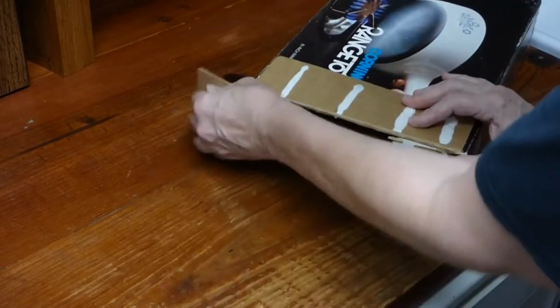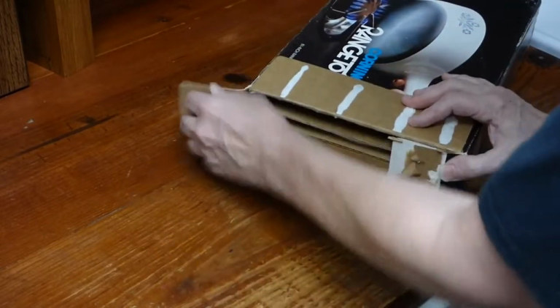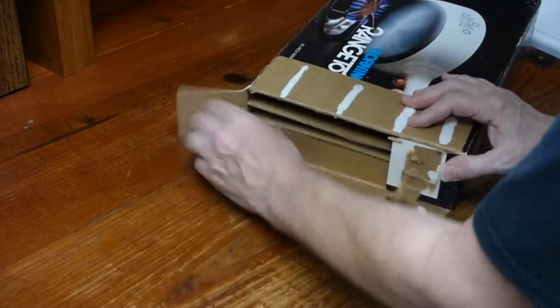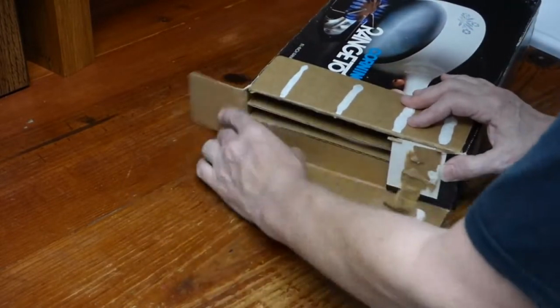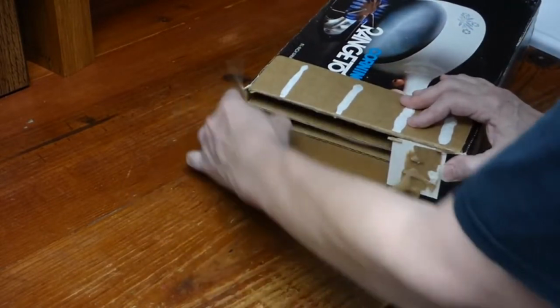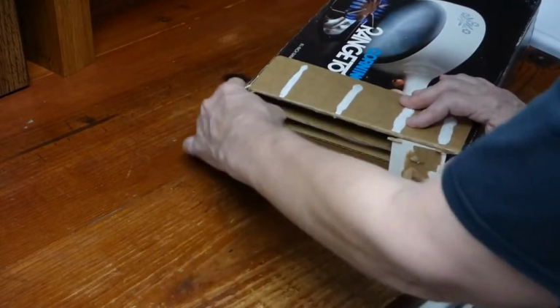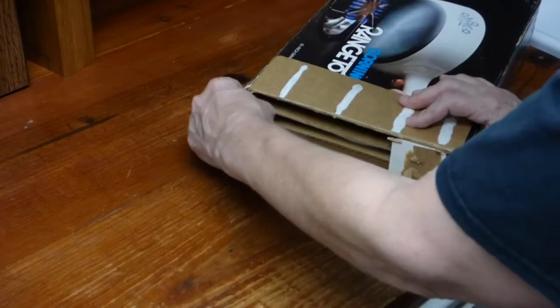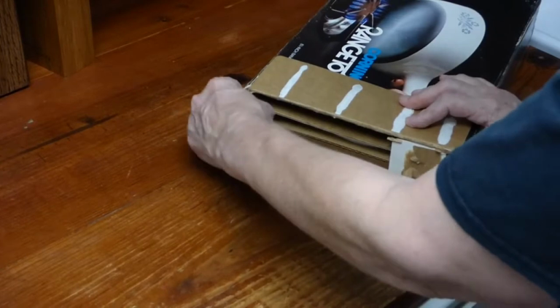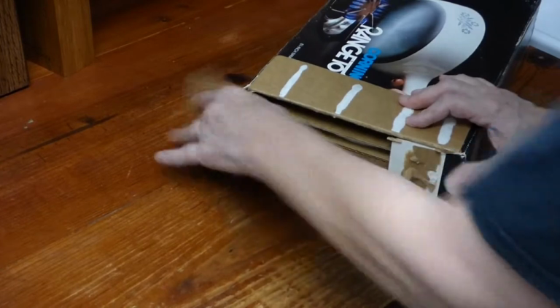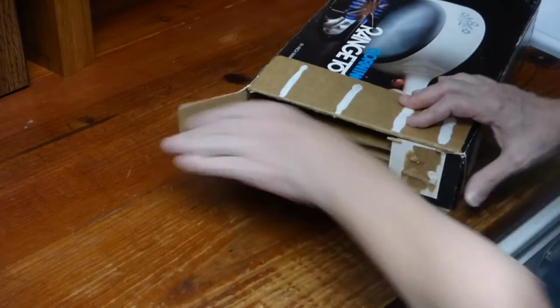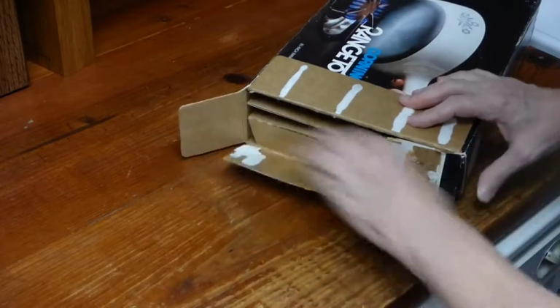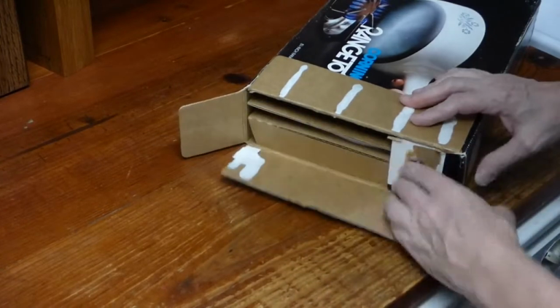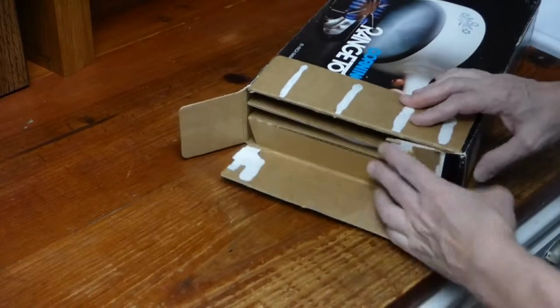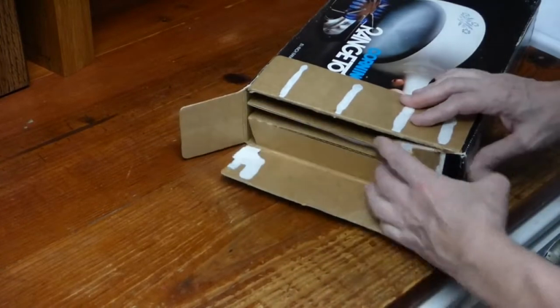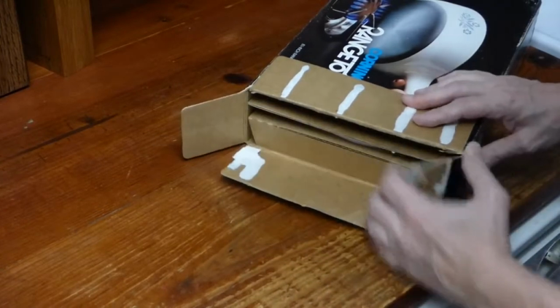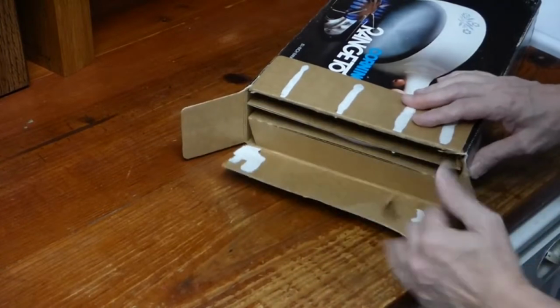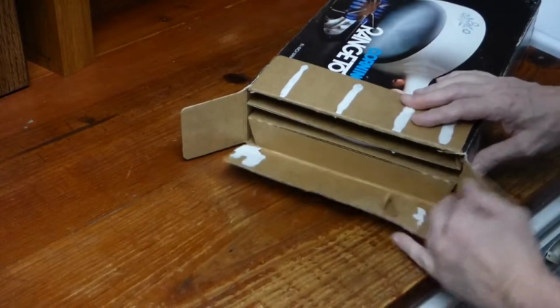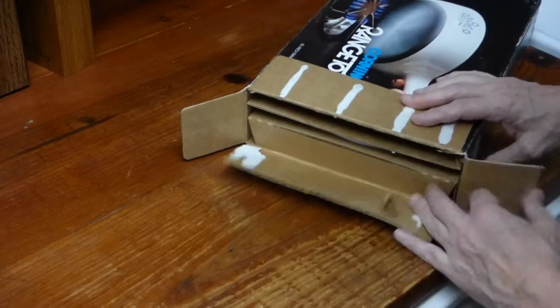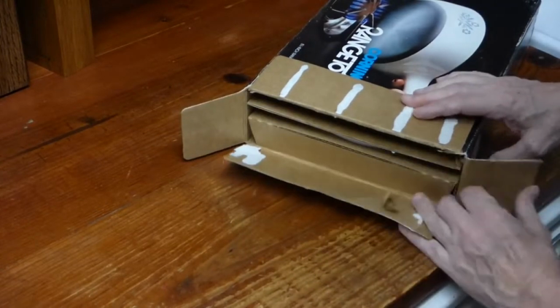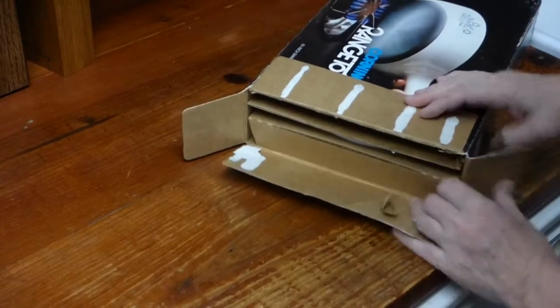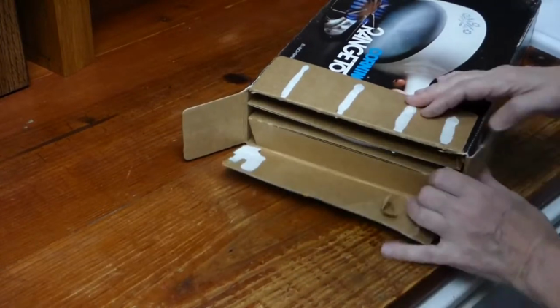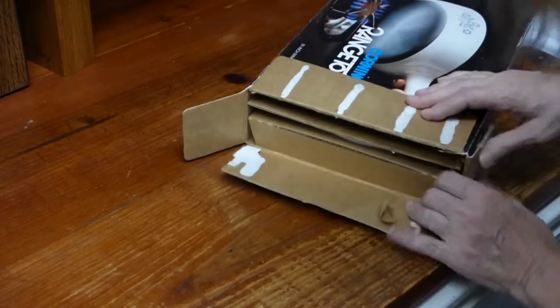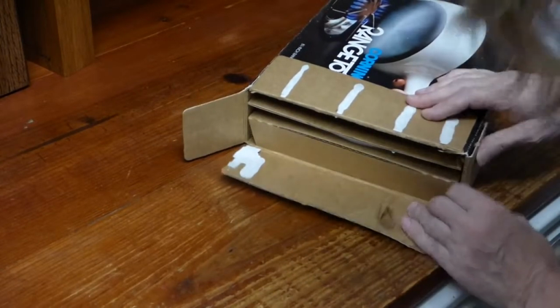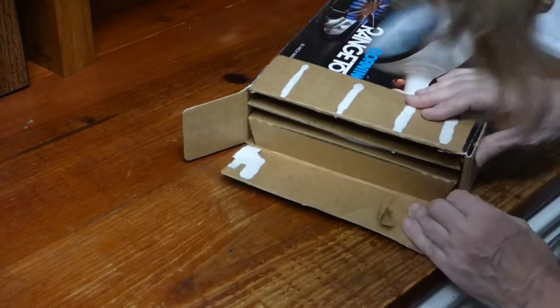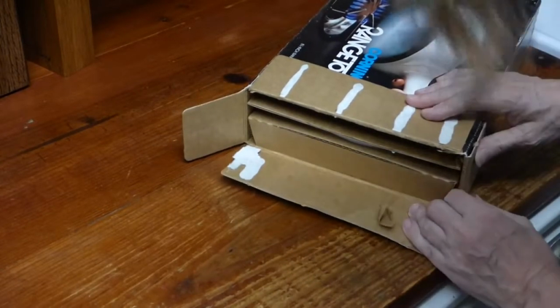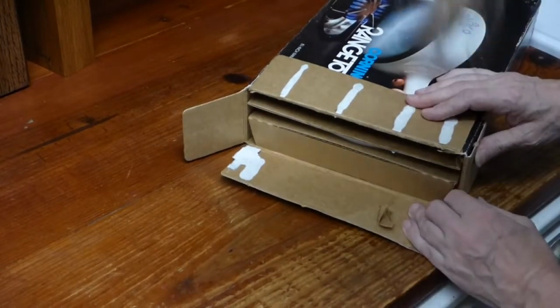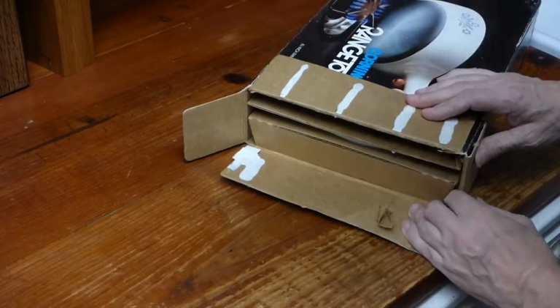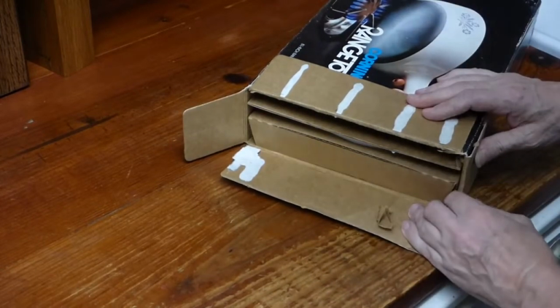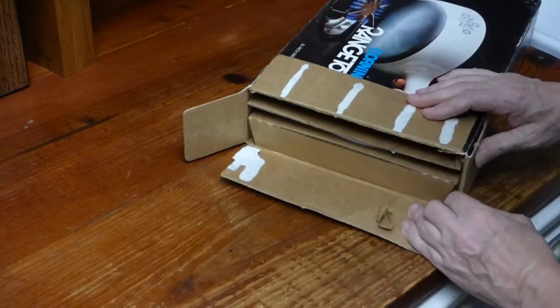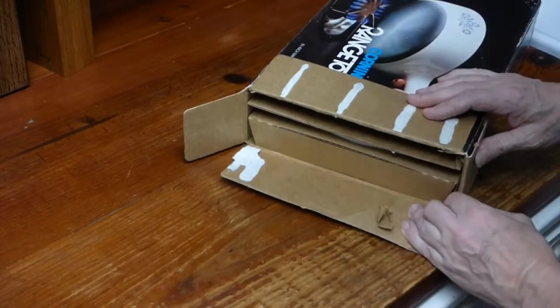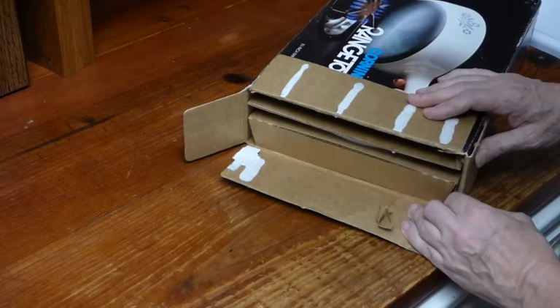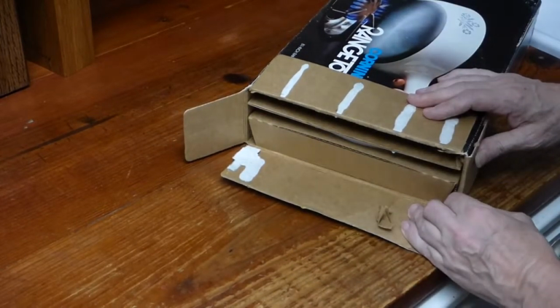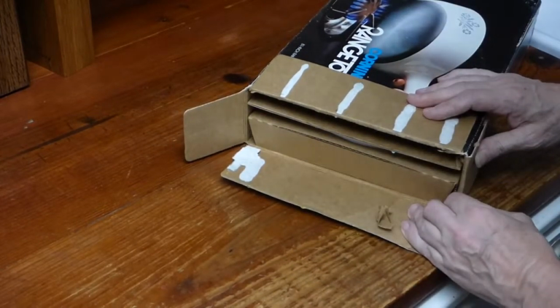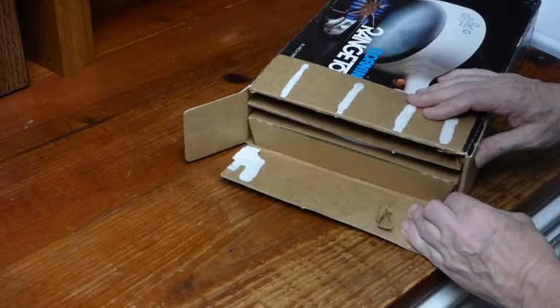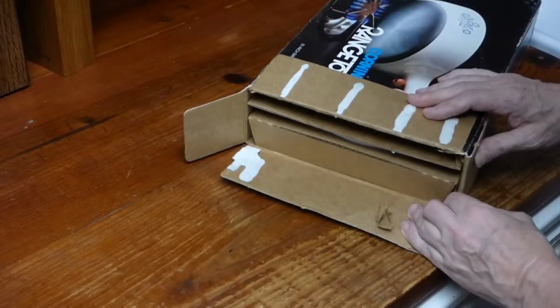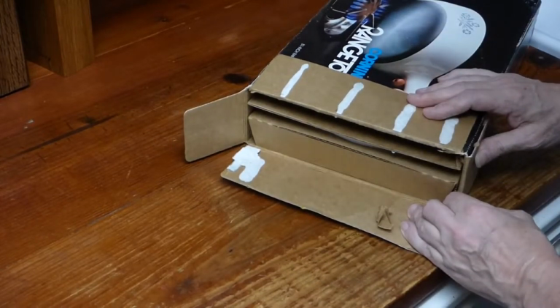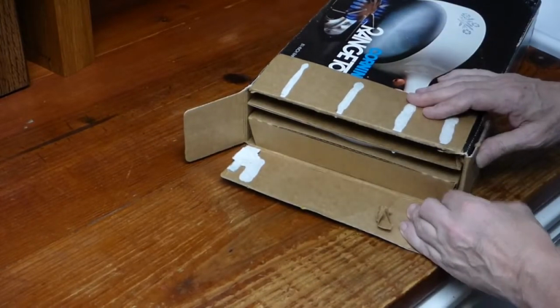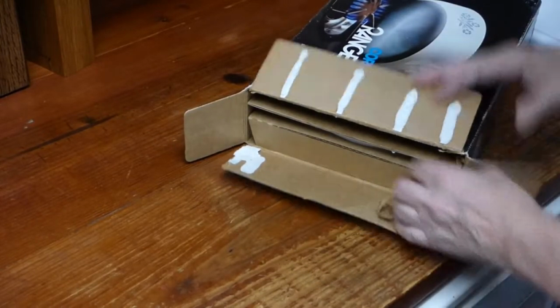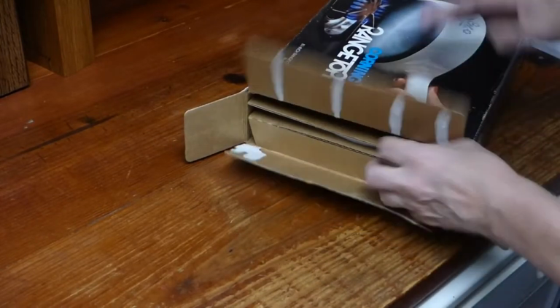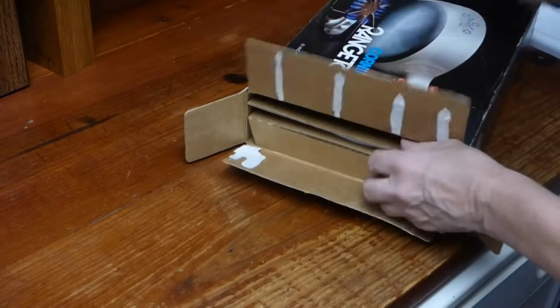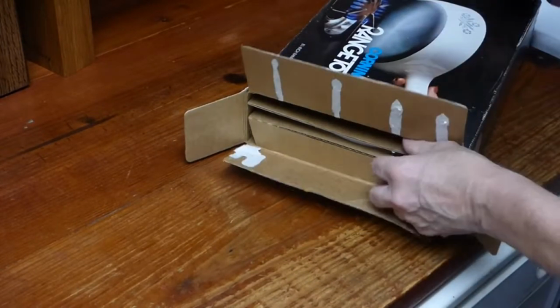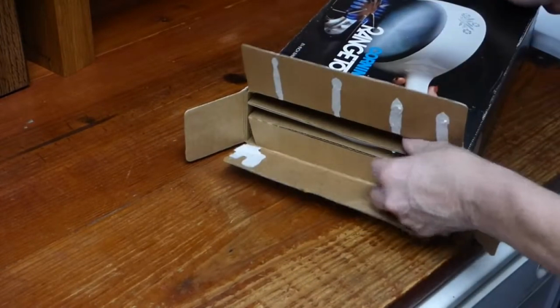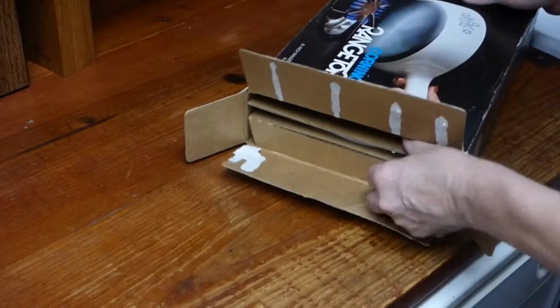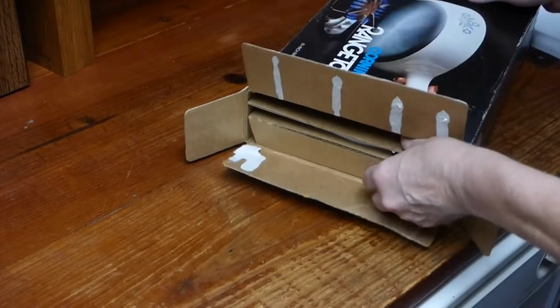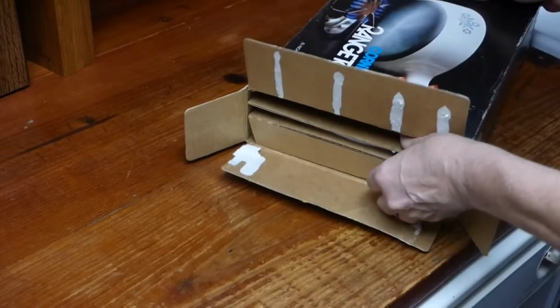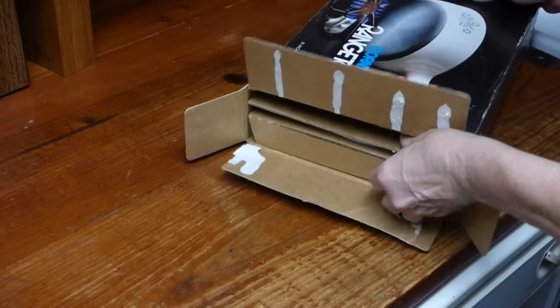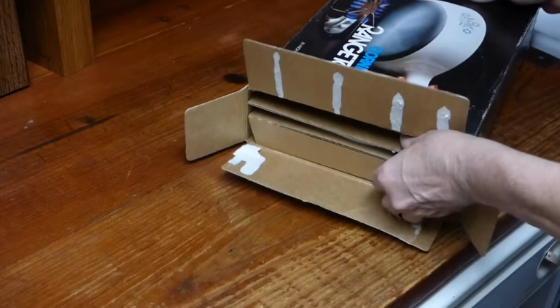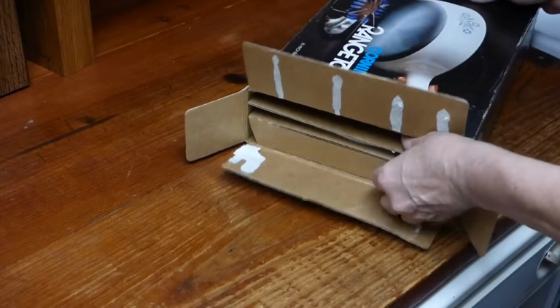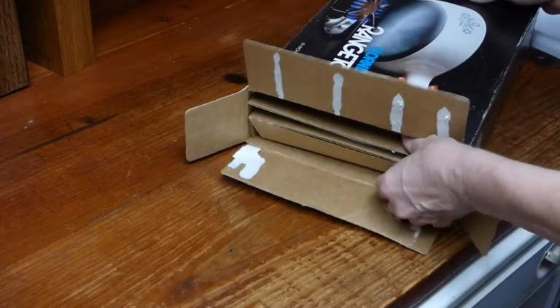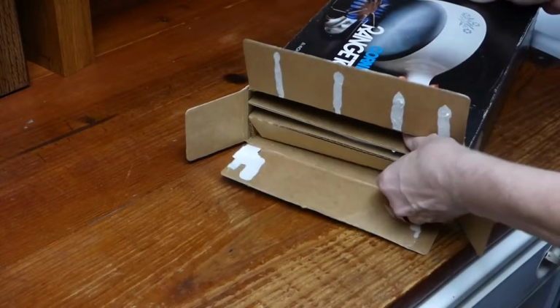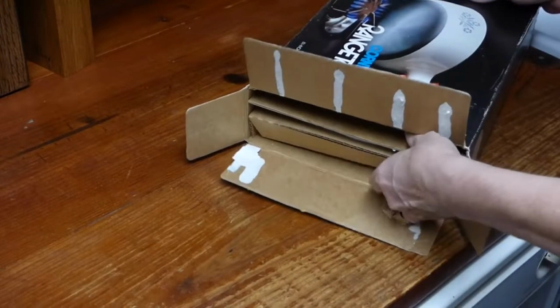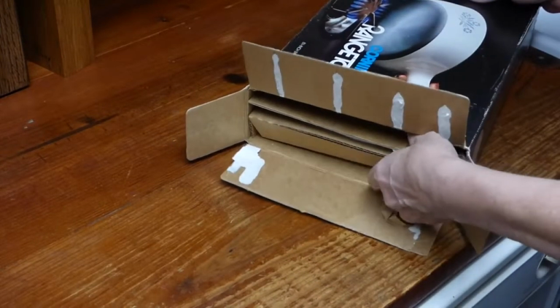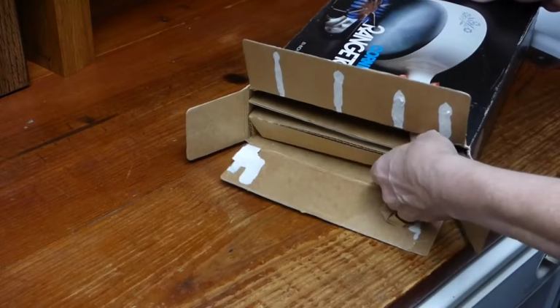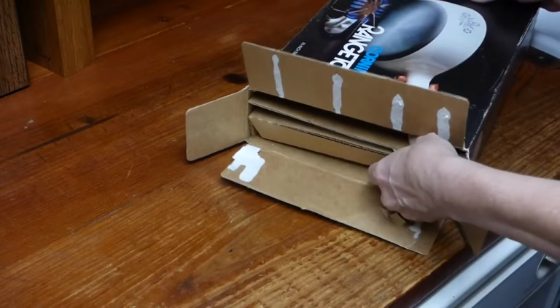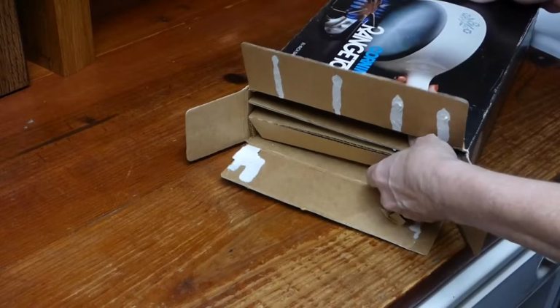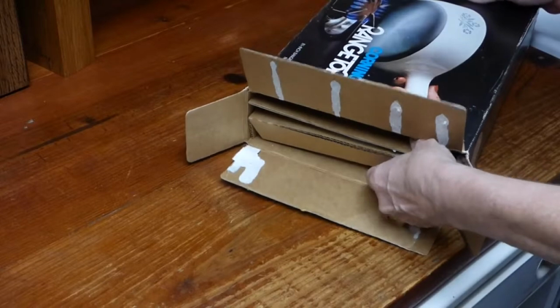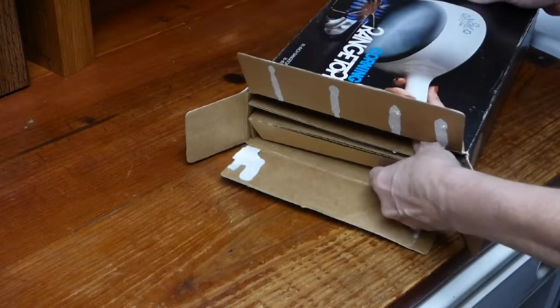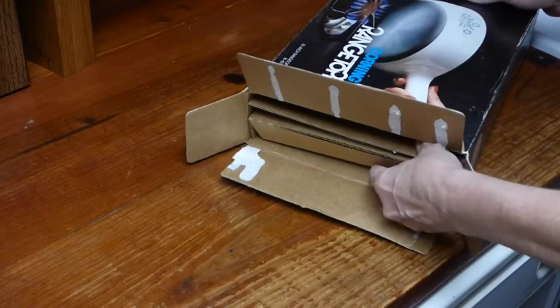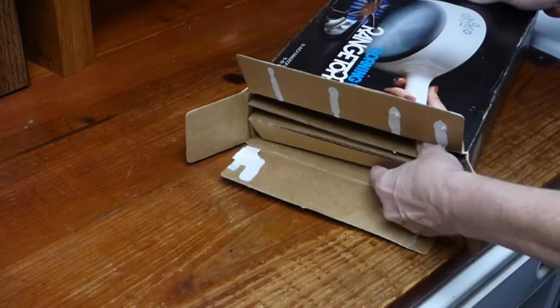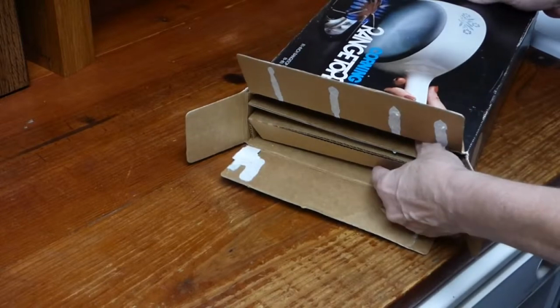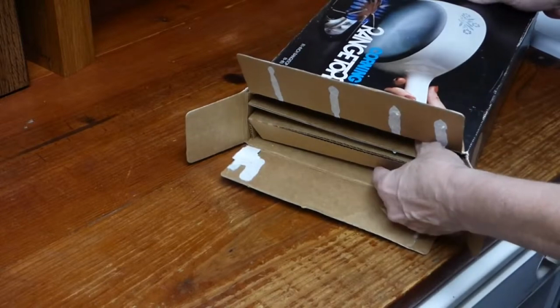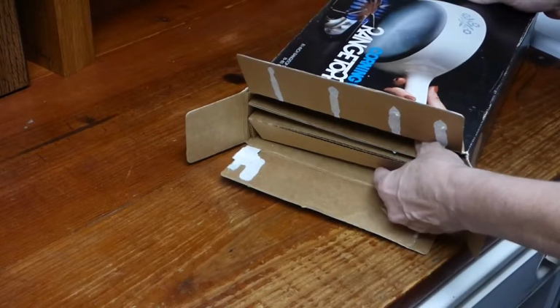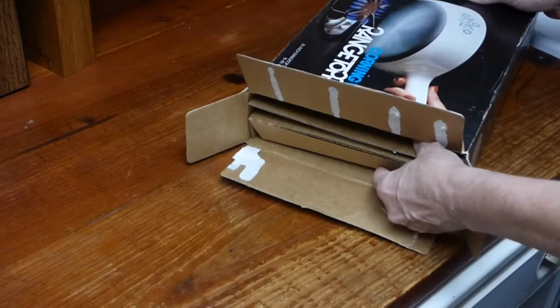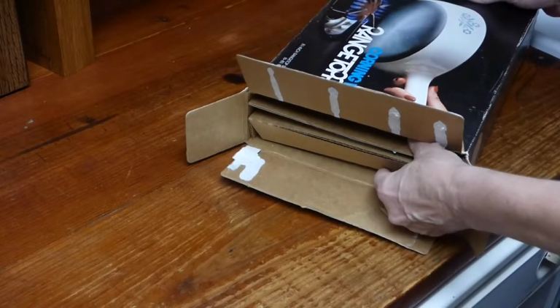My brand new — new old stock range toppers. It's an eight and a half inch skillet.